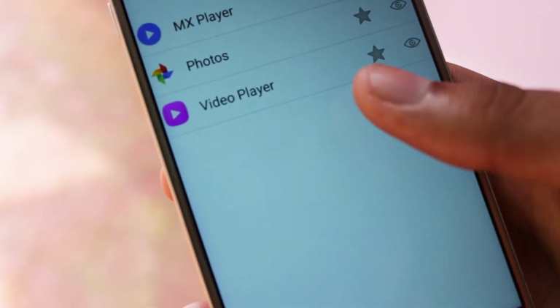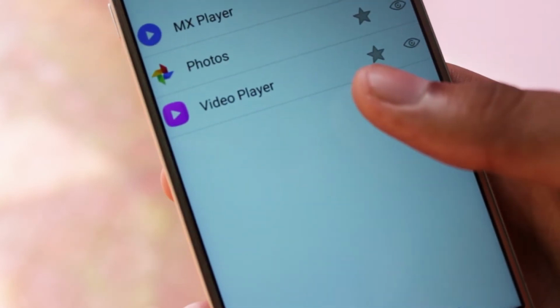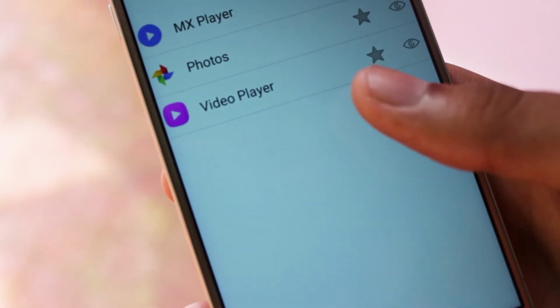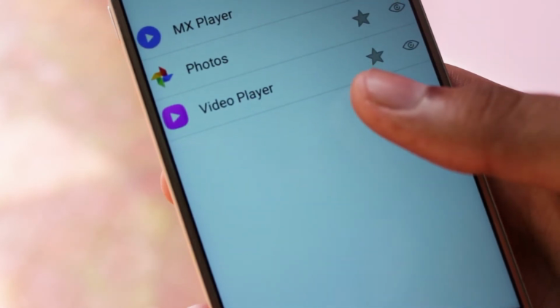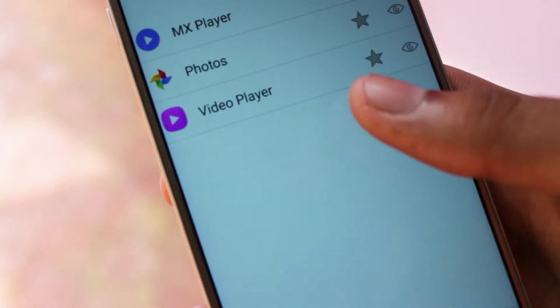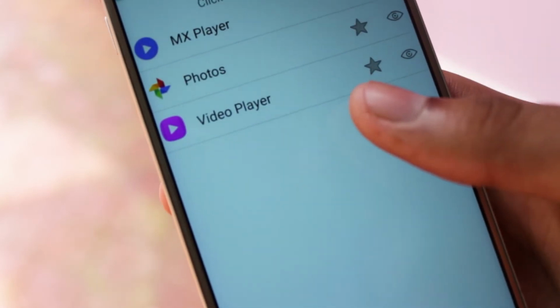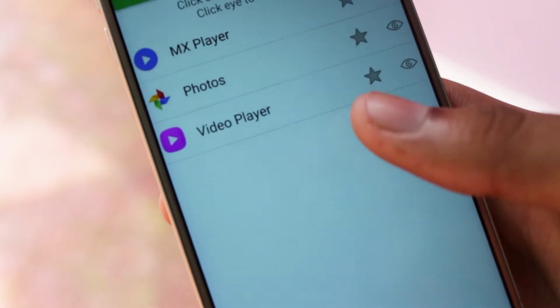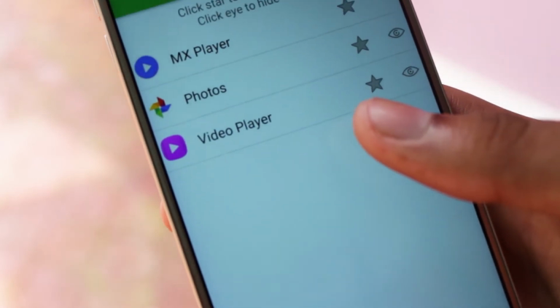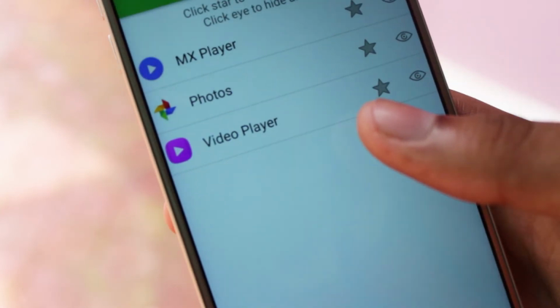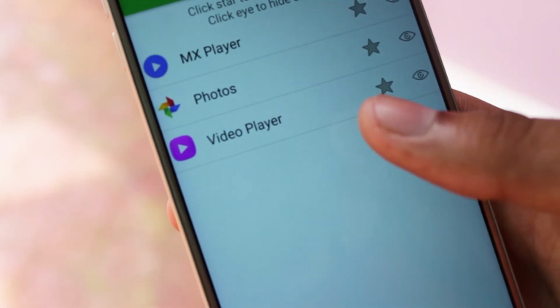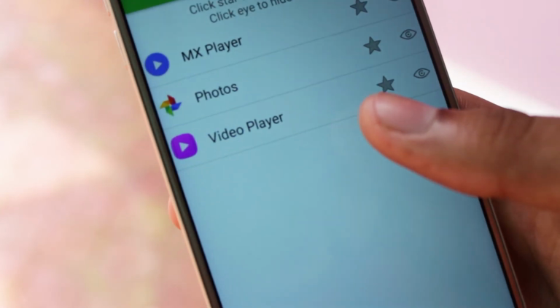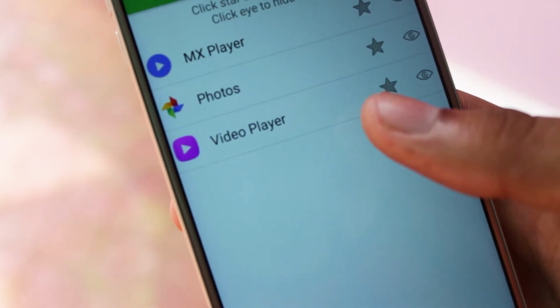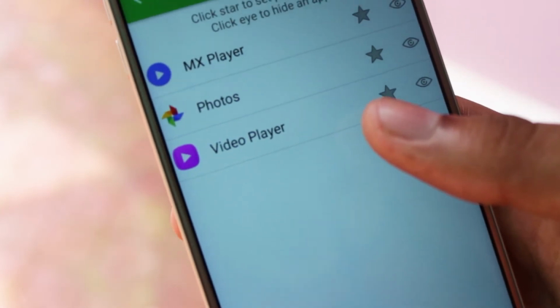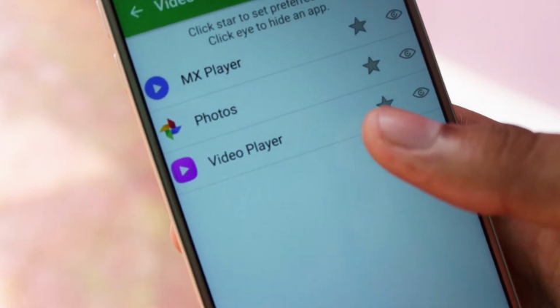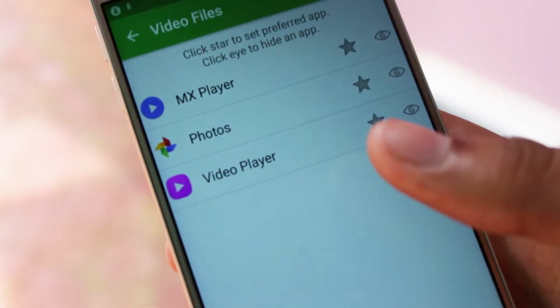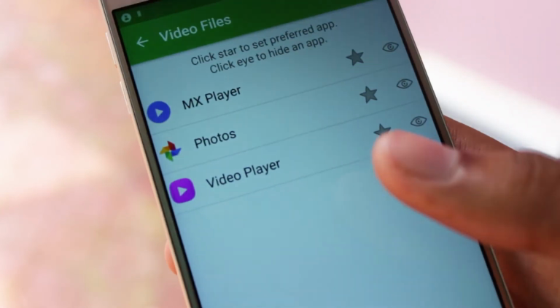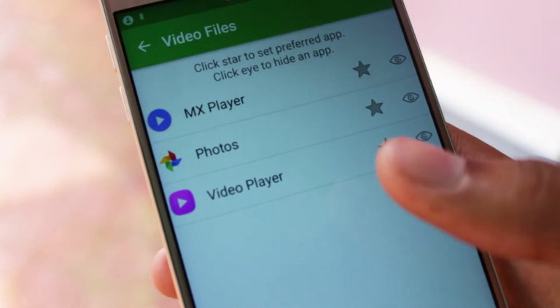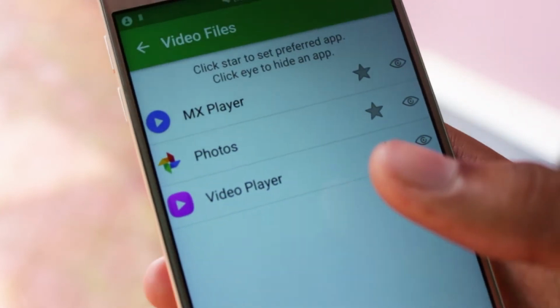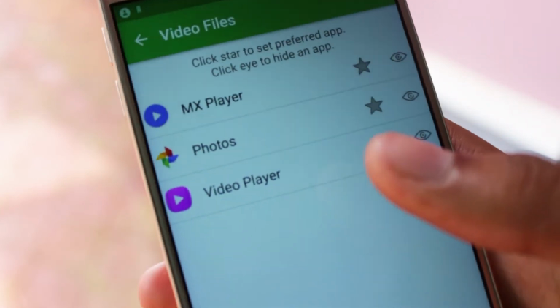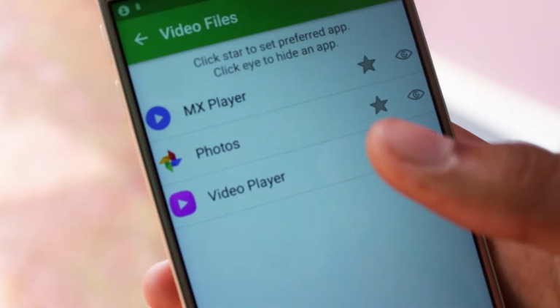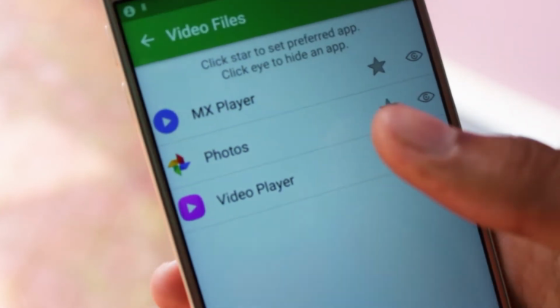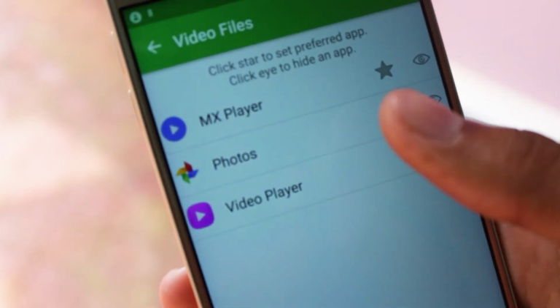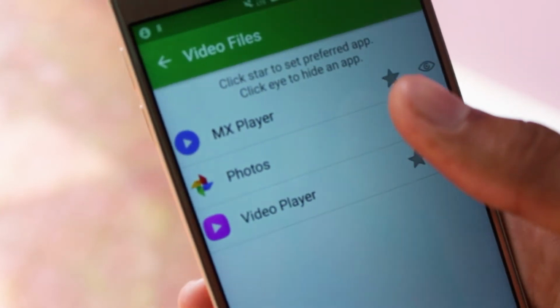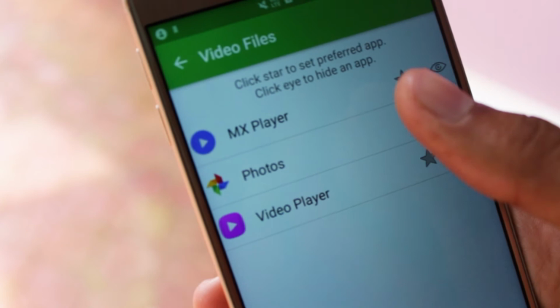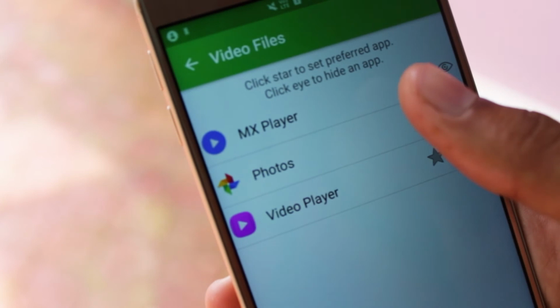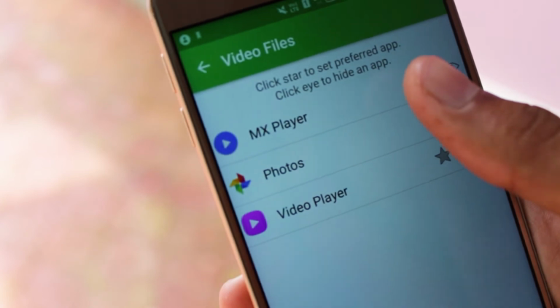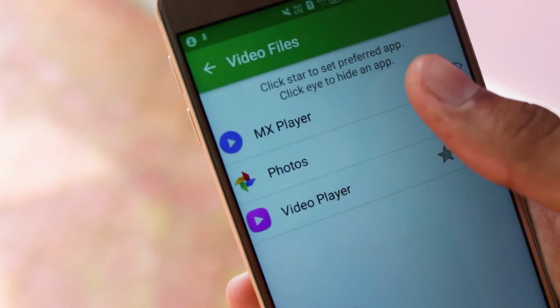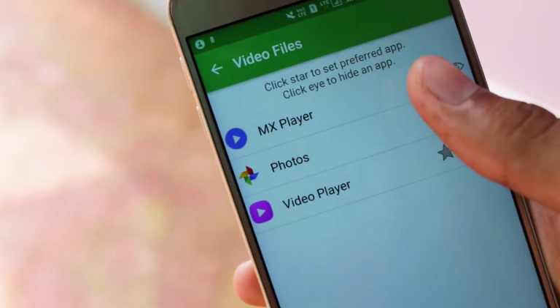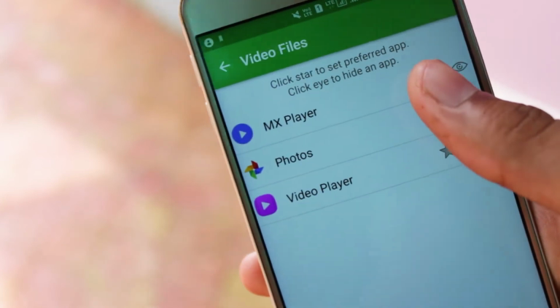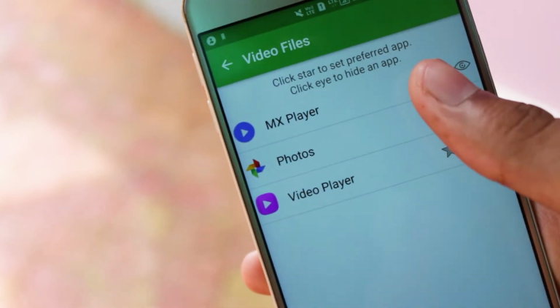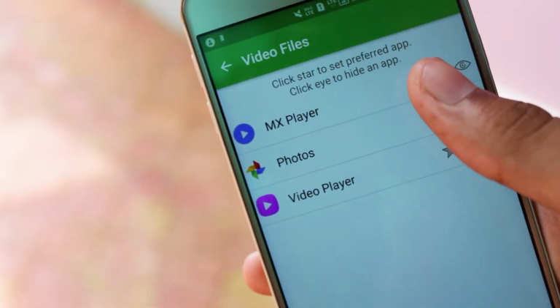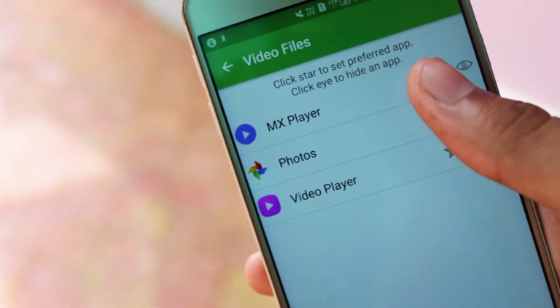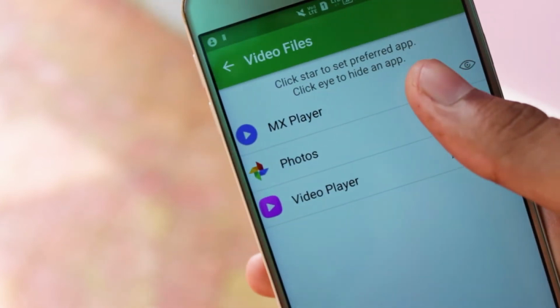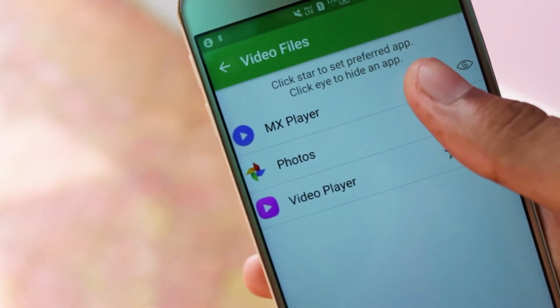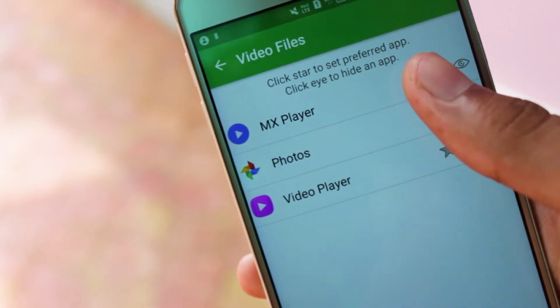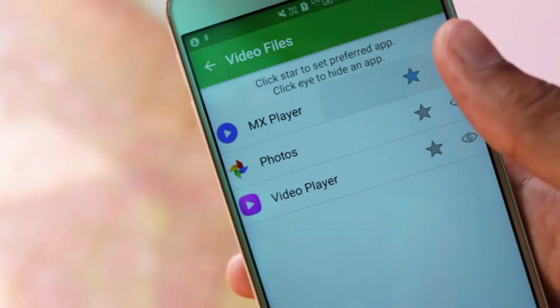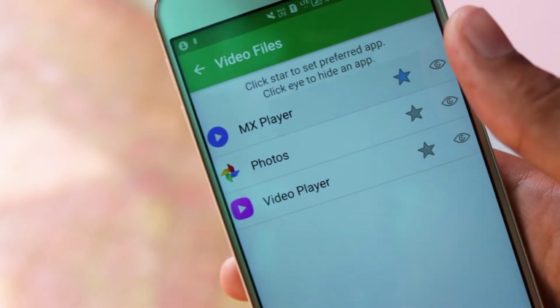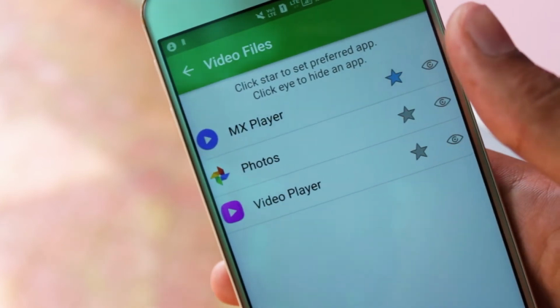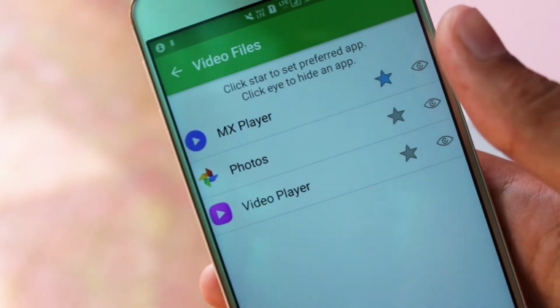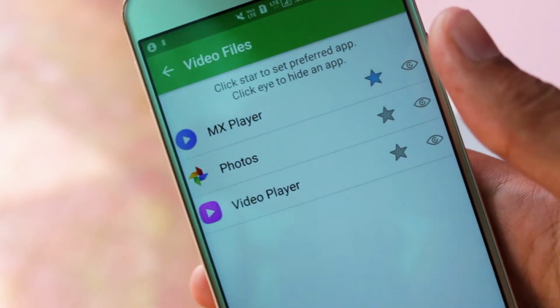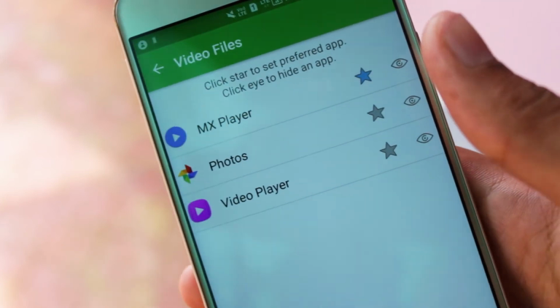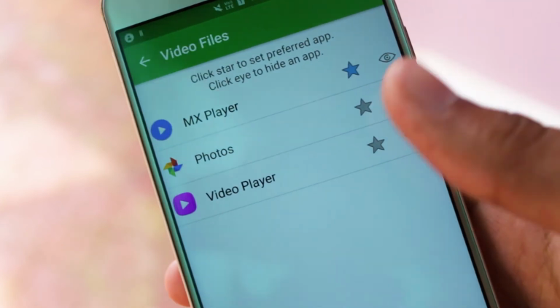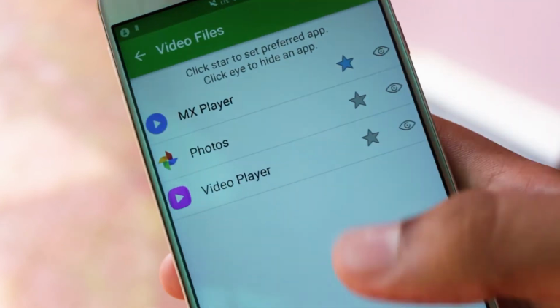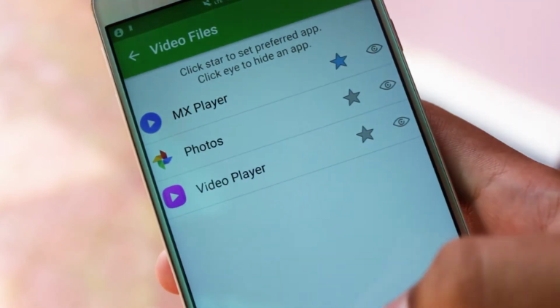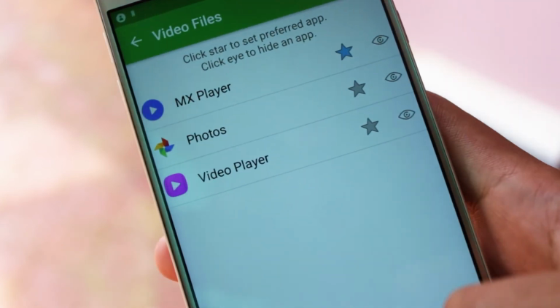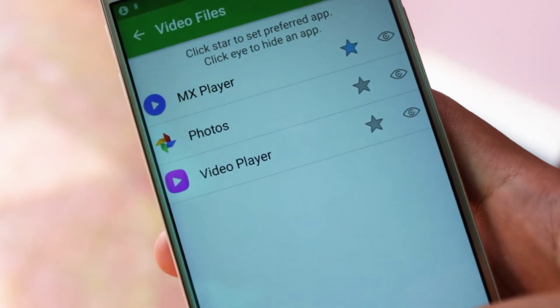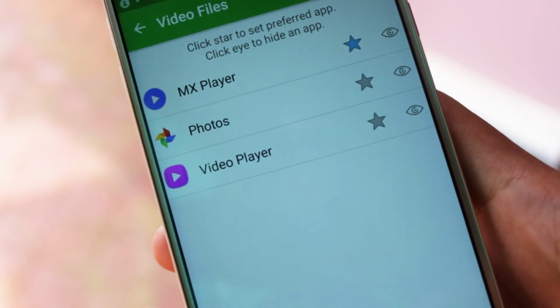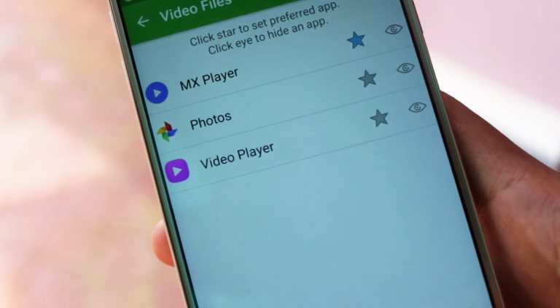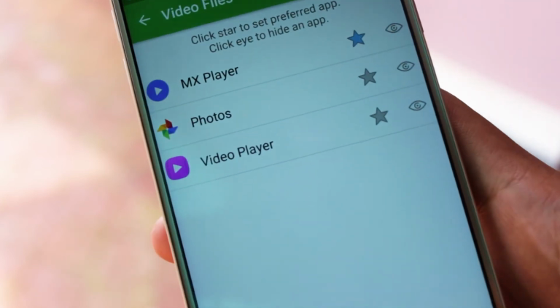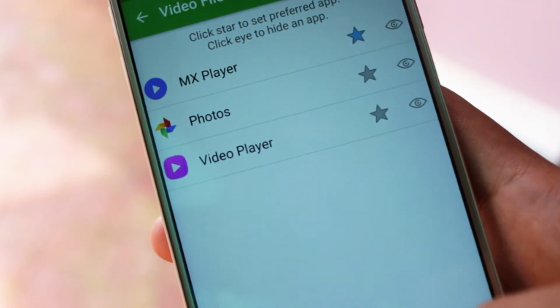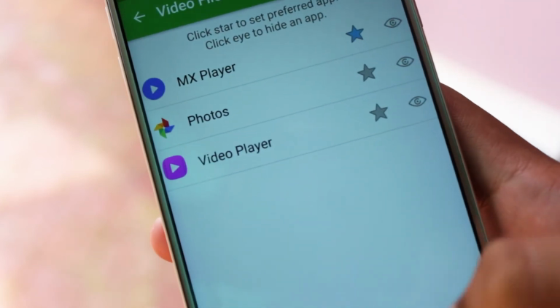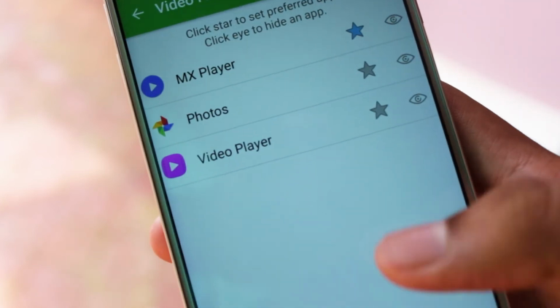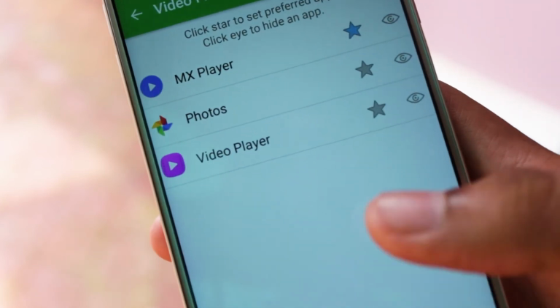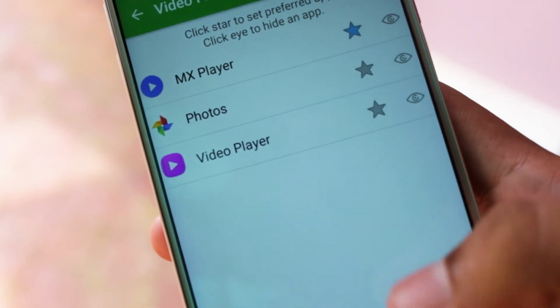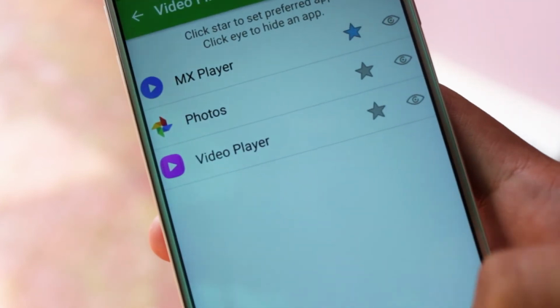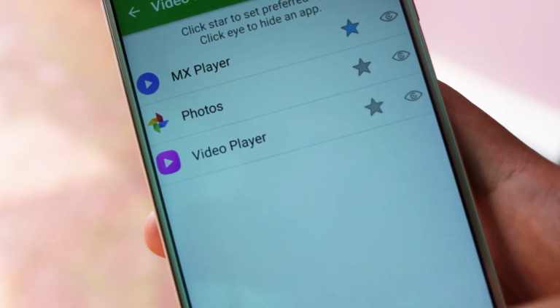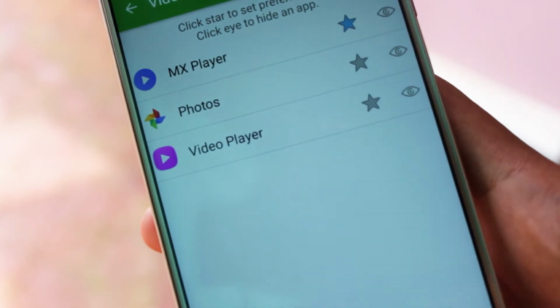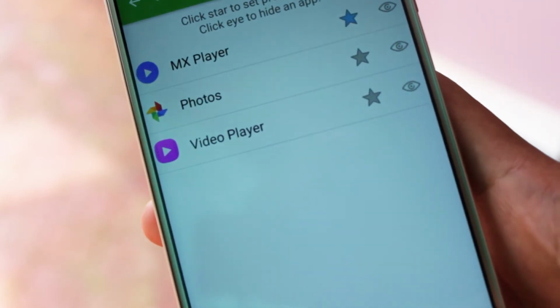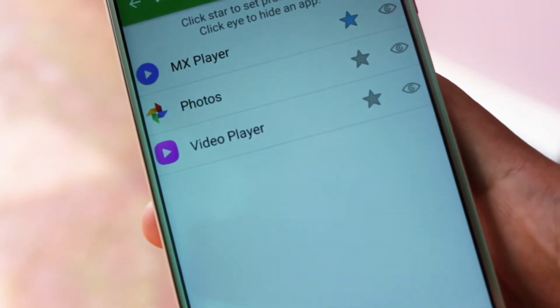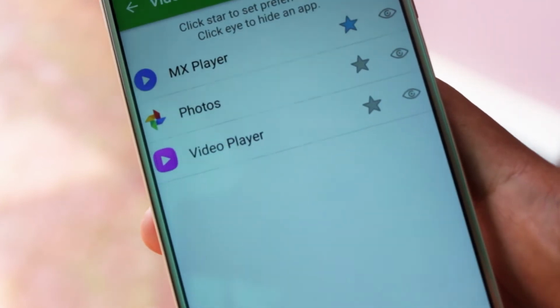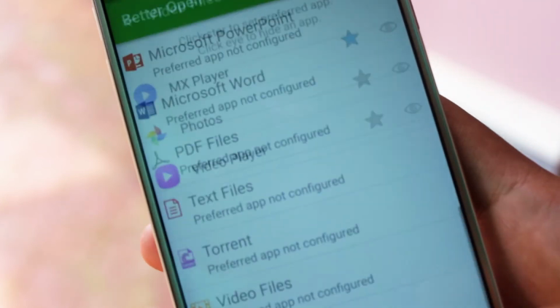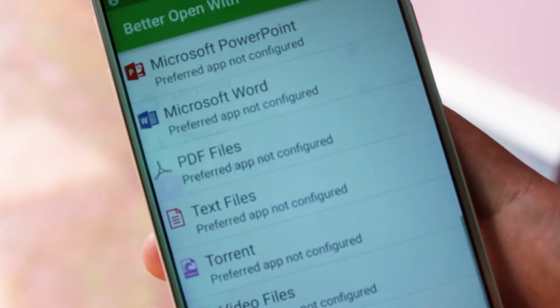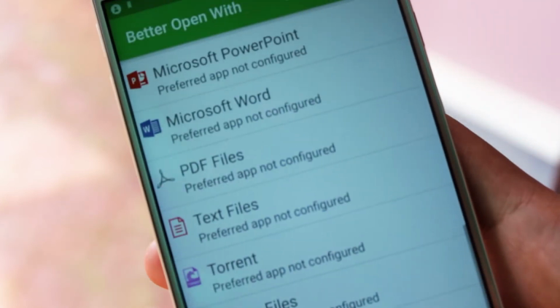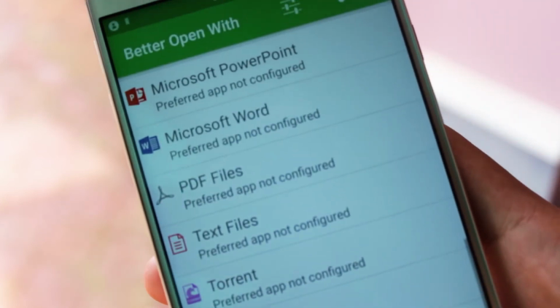Second, Better Open With works on a timer. It opens on tapping a link but switches to the default after a couple of seconds if you don't want to make a choice.